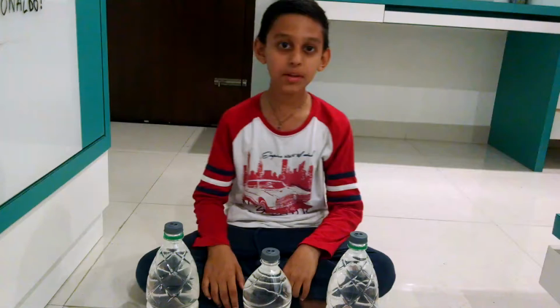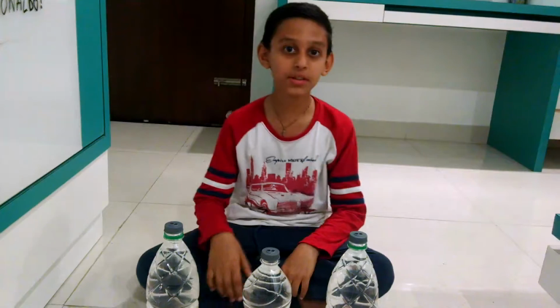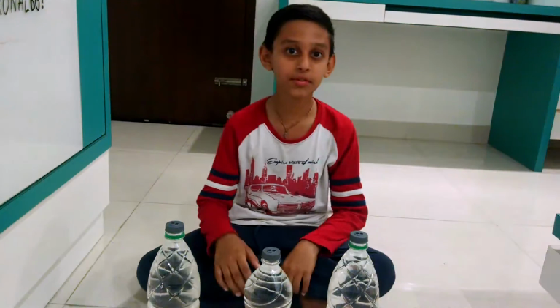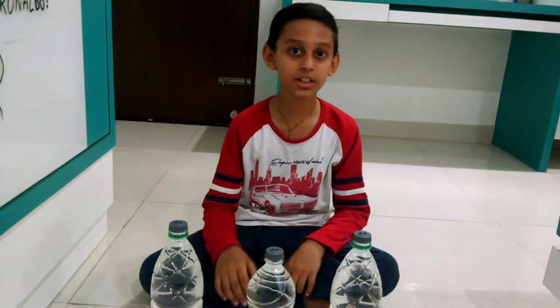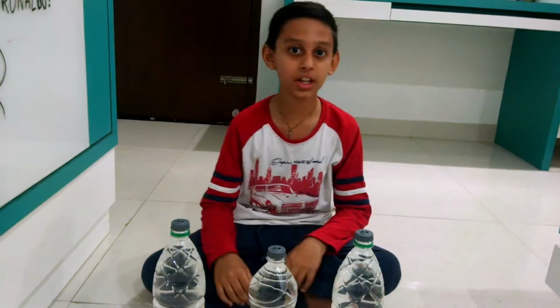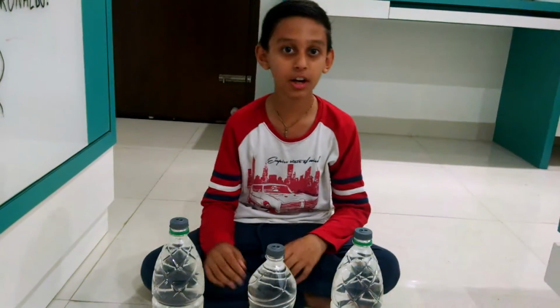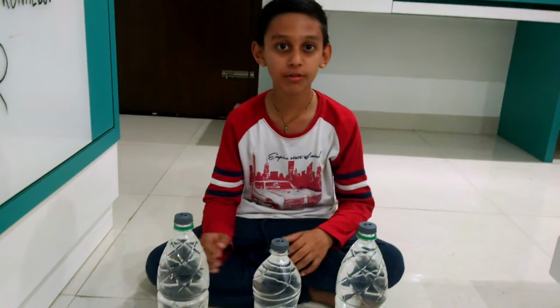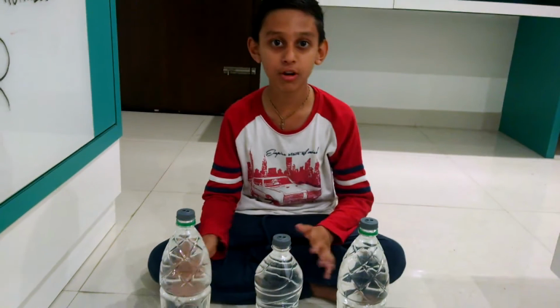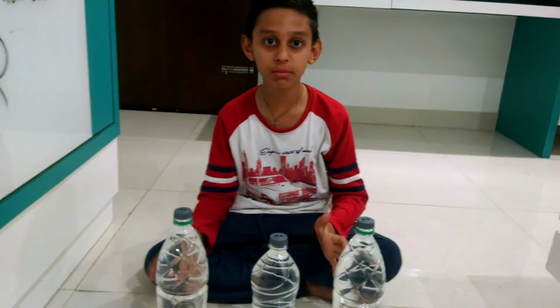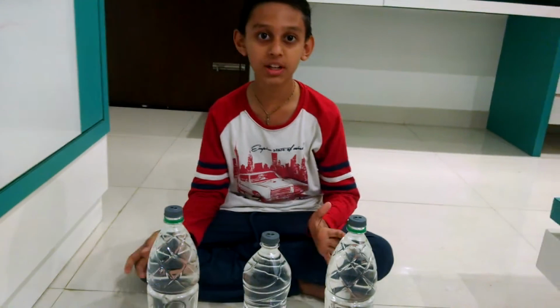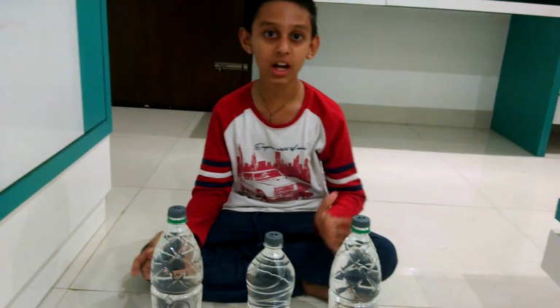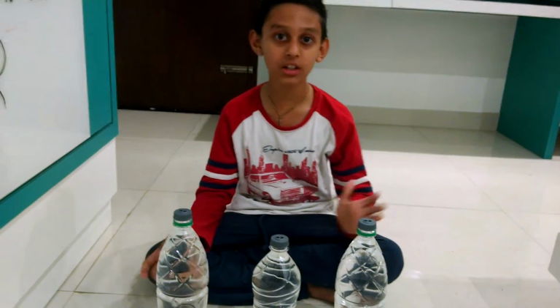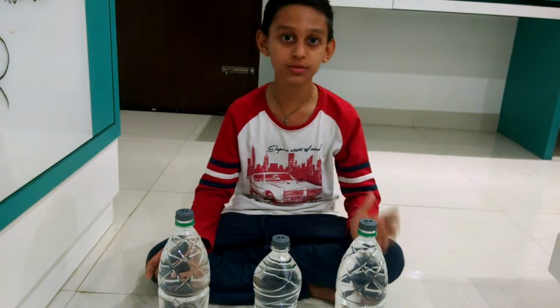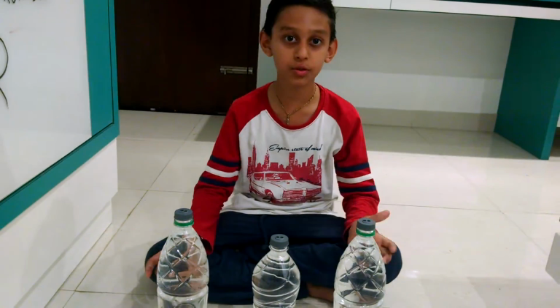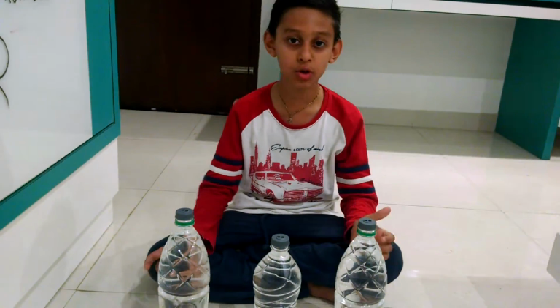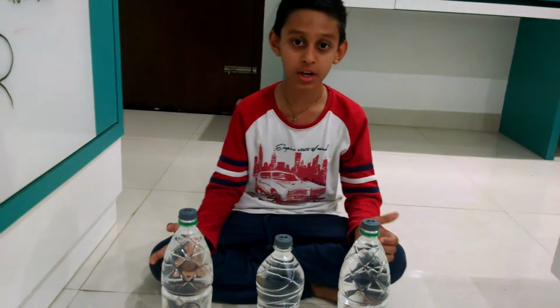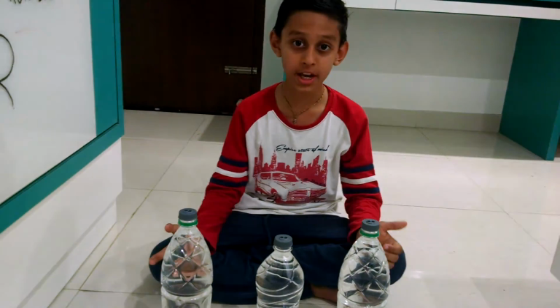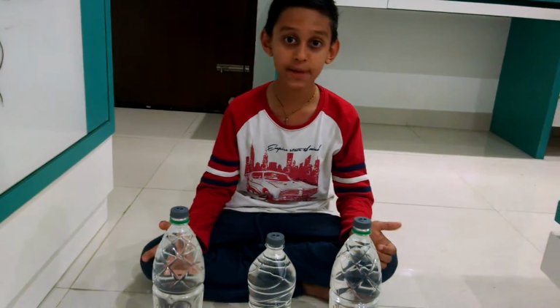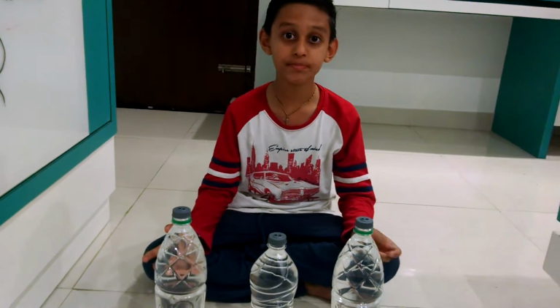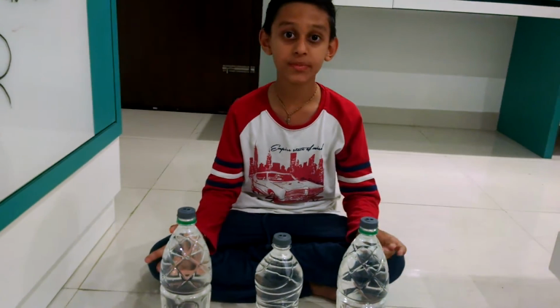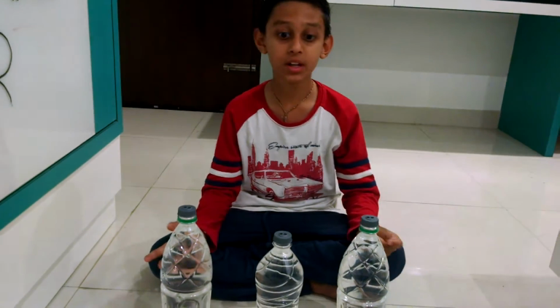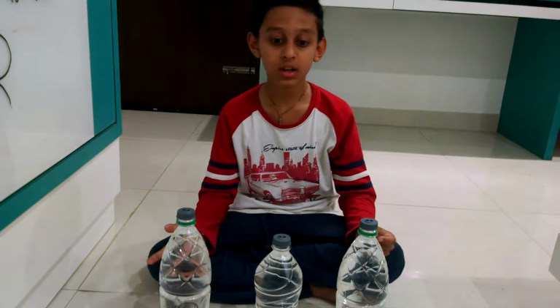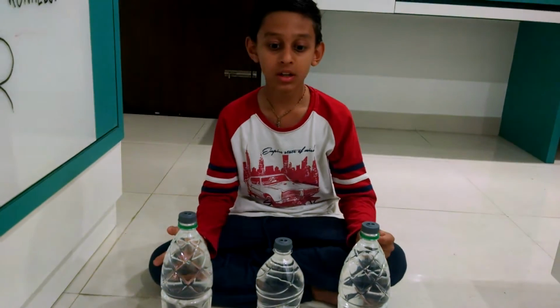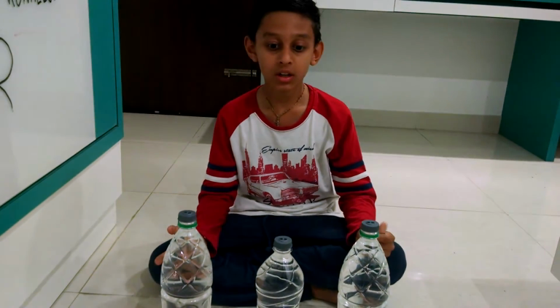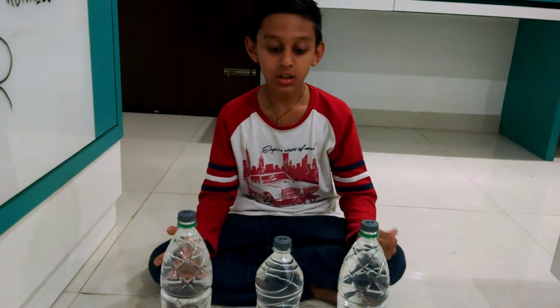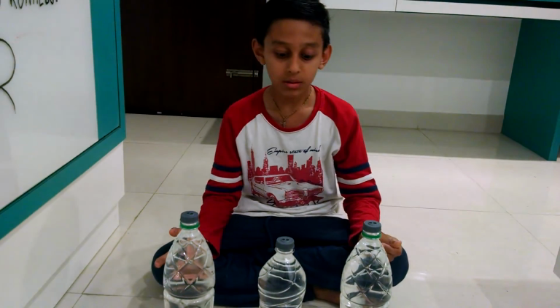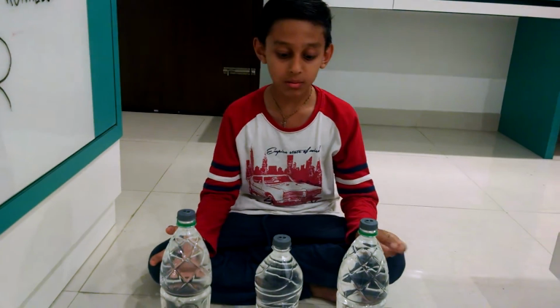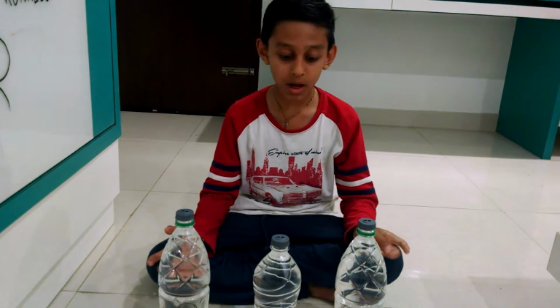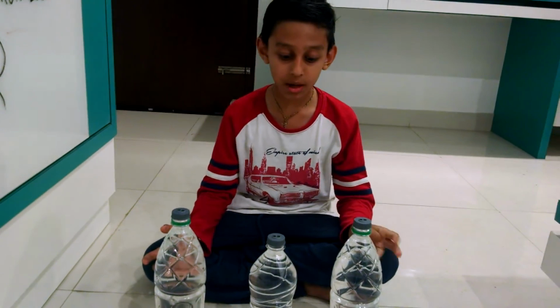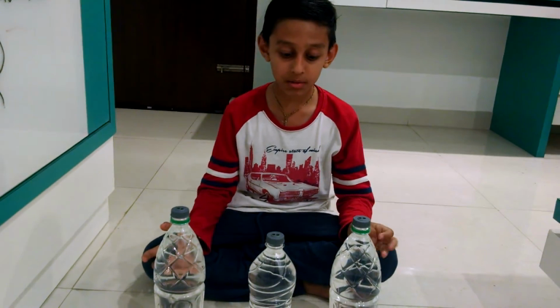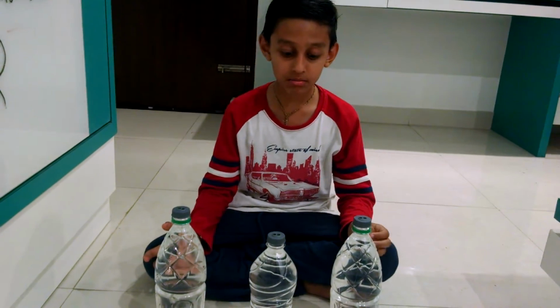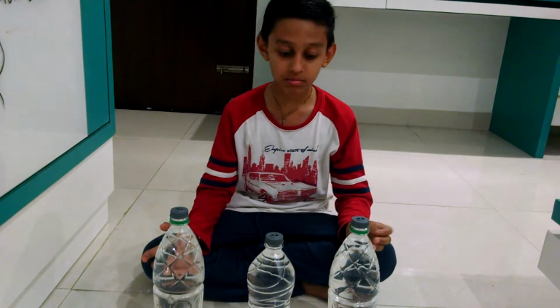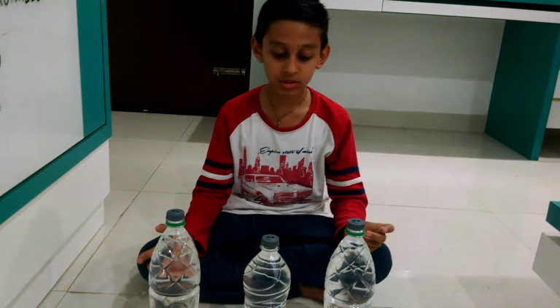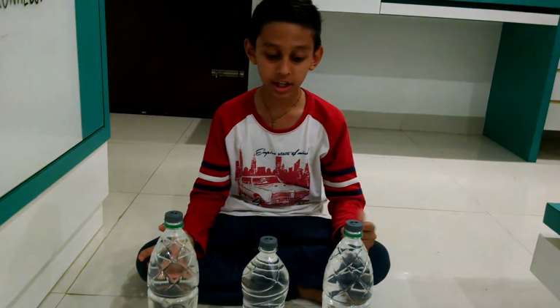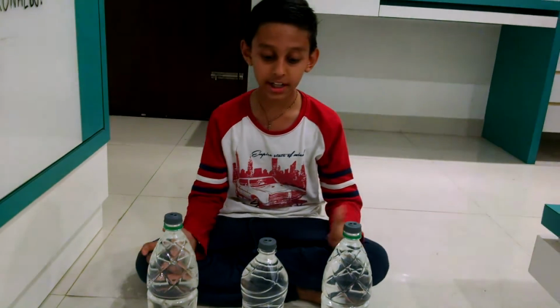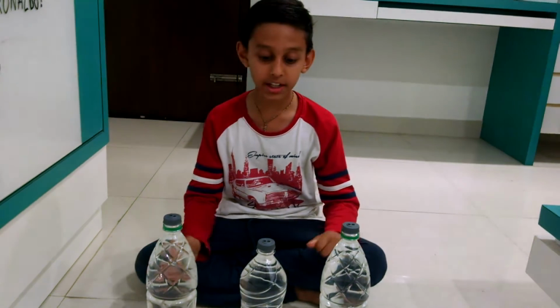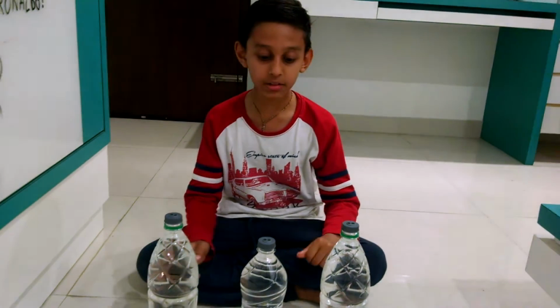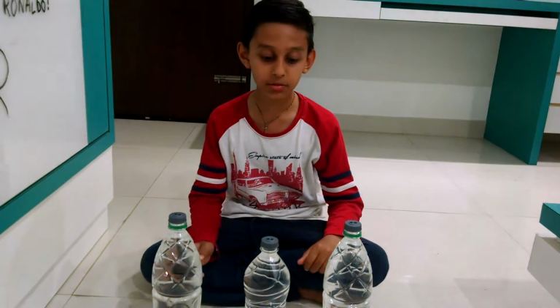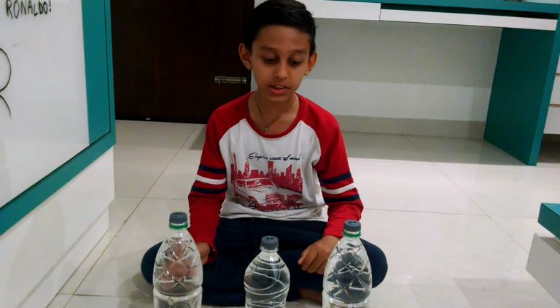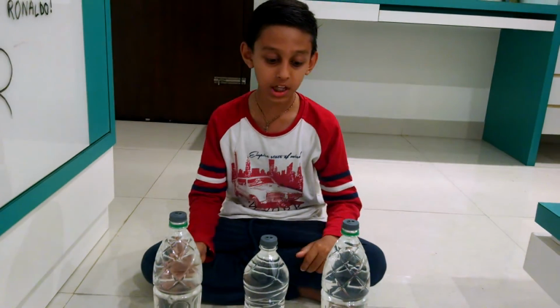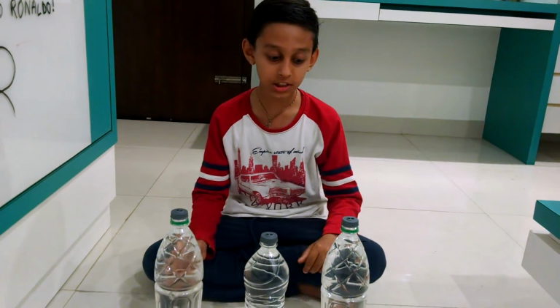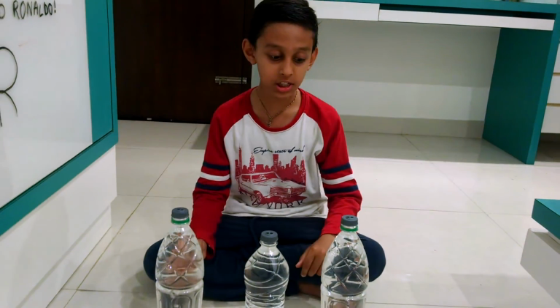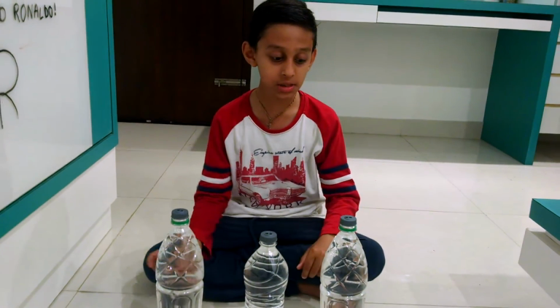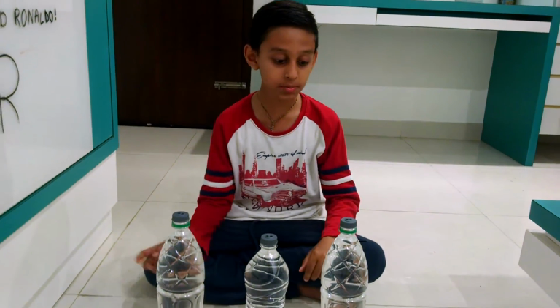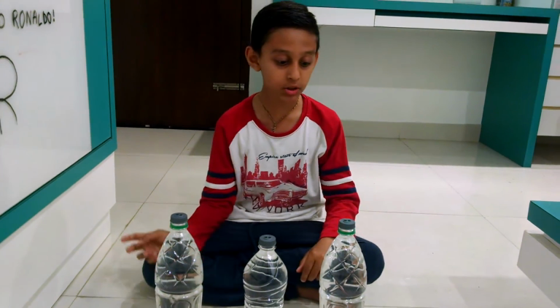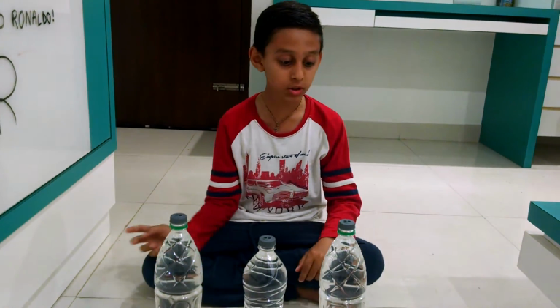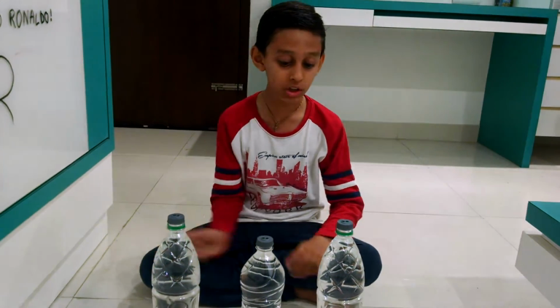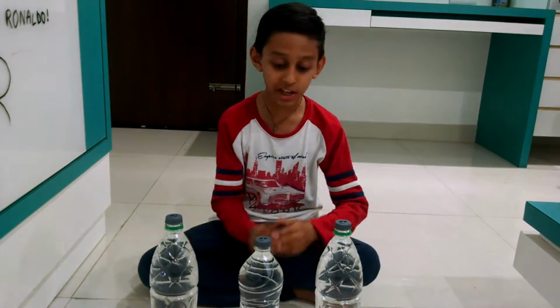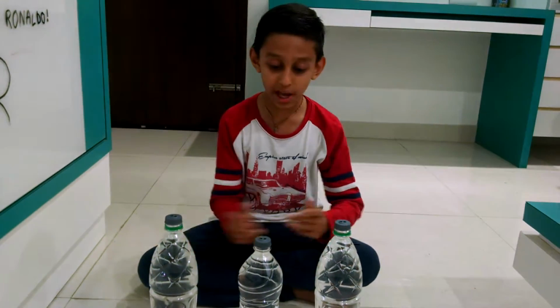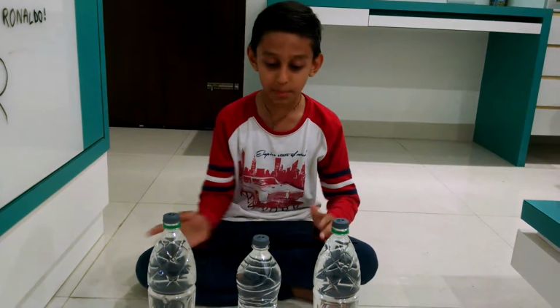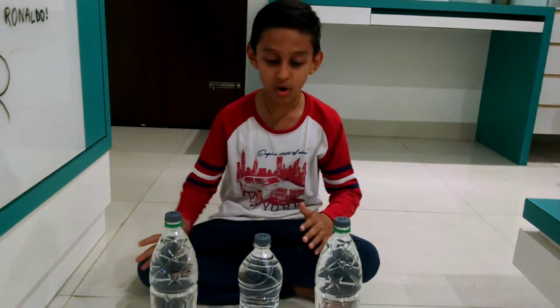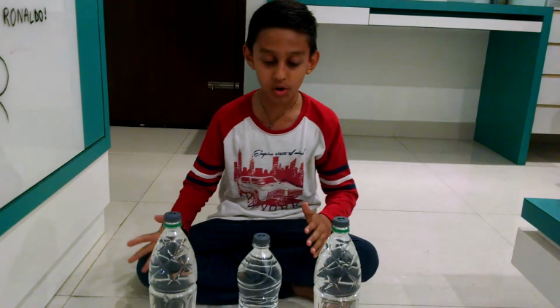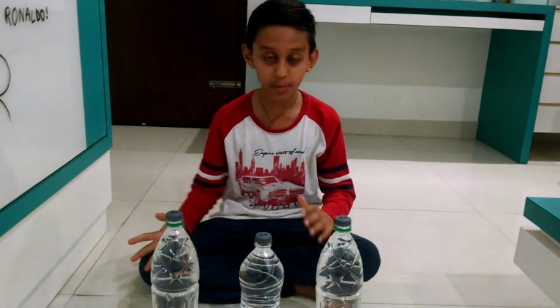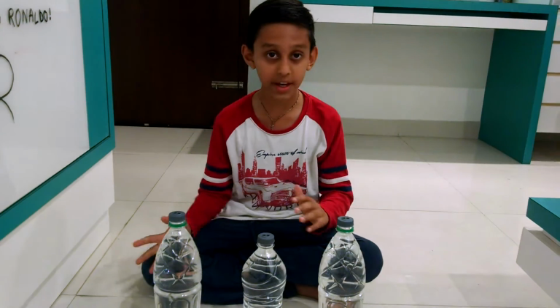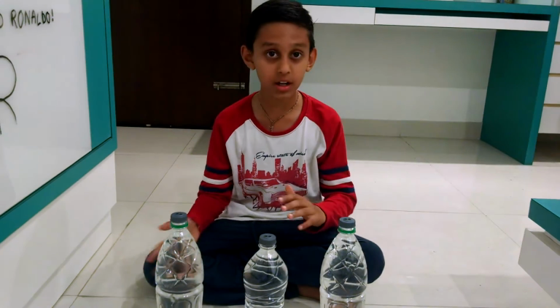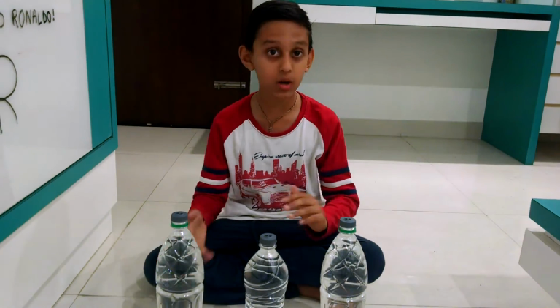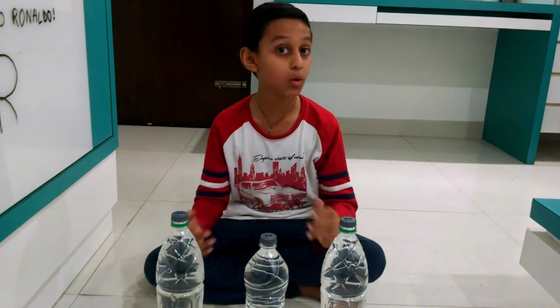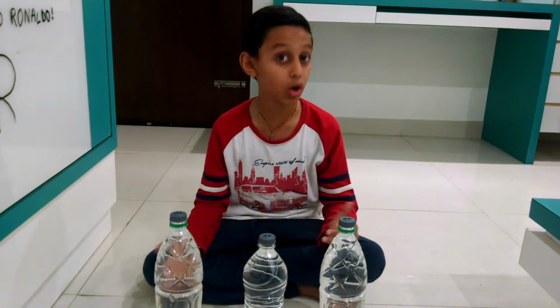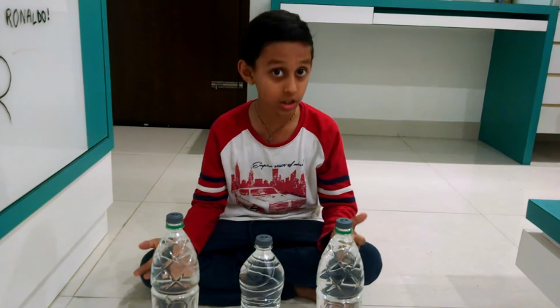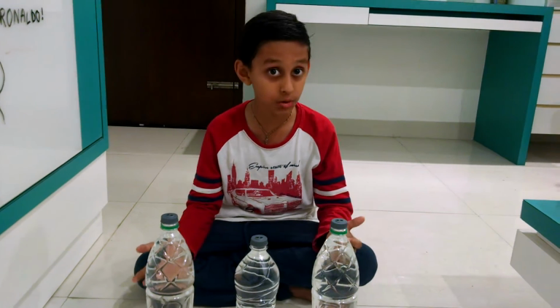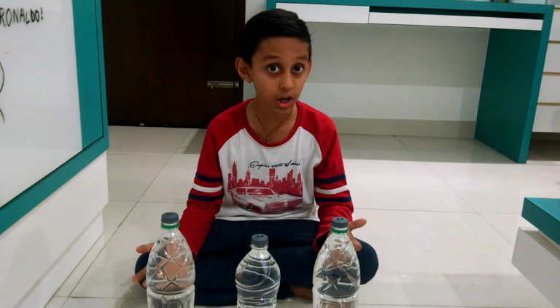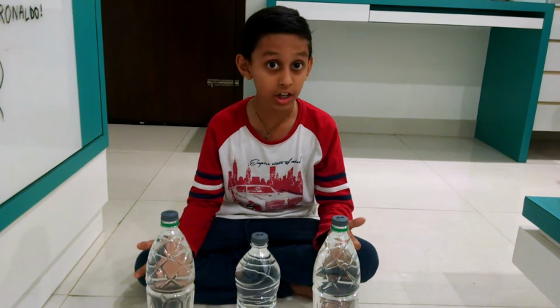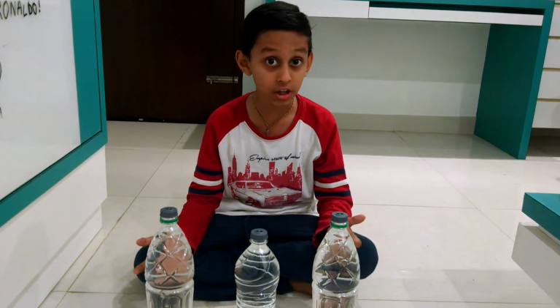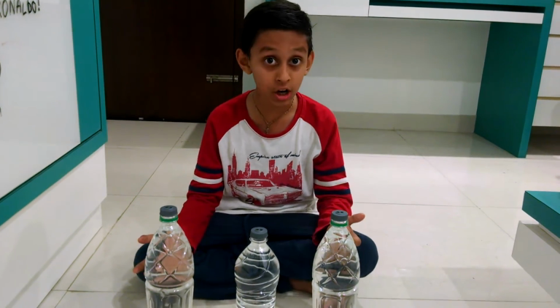My name is Vrishap from class 4A. I am studying in Vidyashib. Today I am going to make a water wonder.